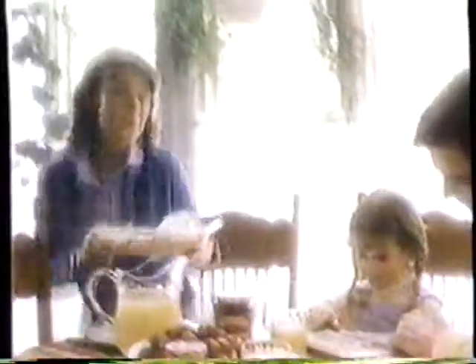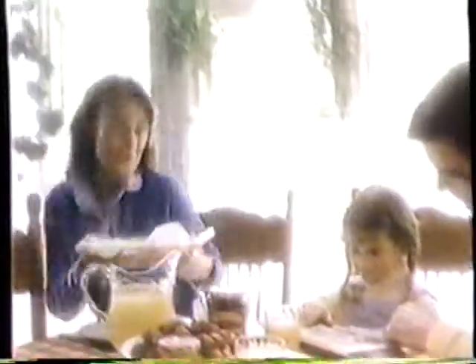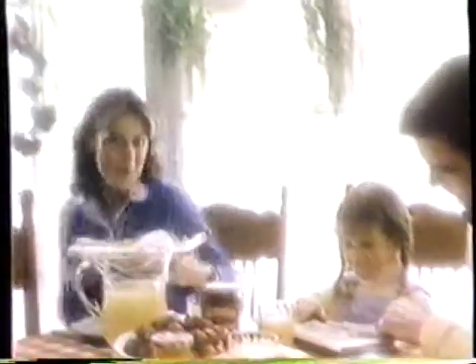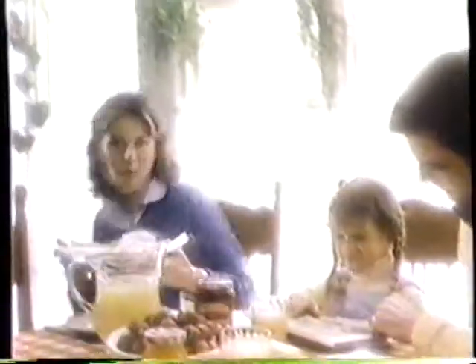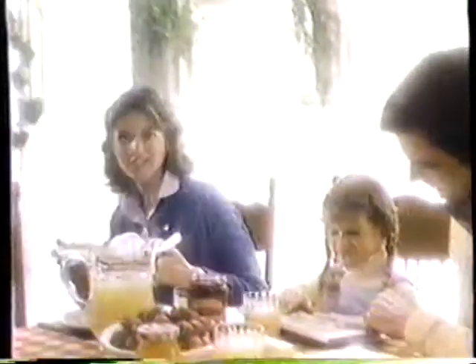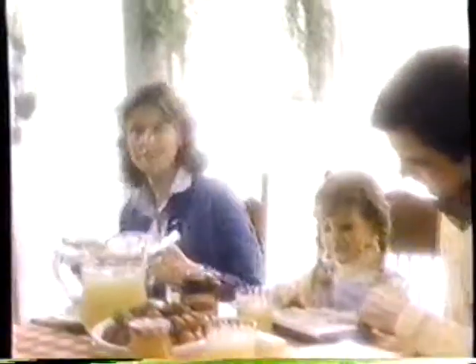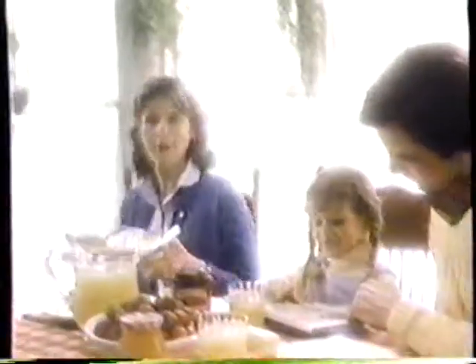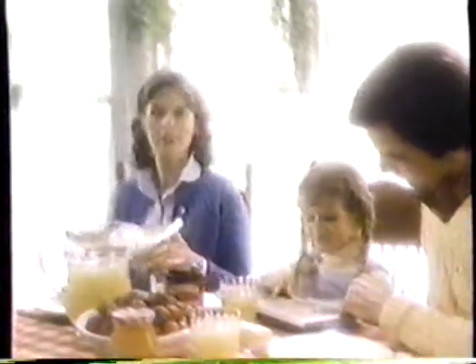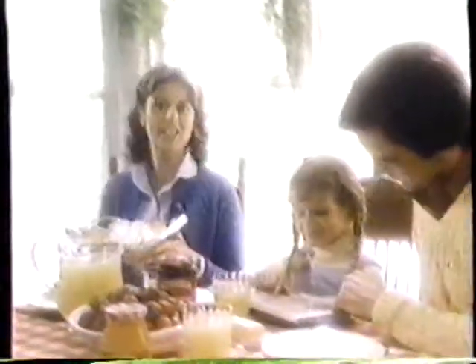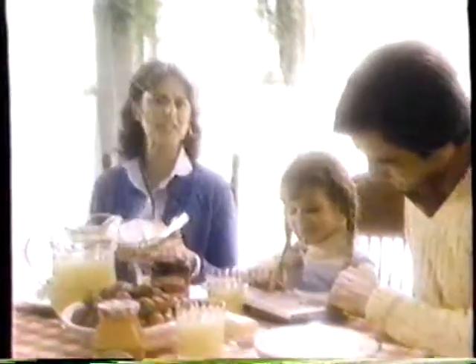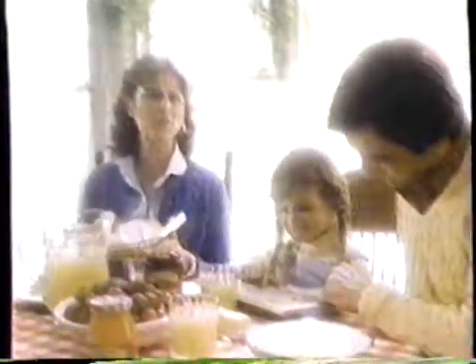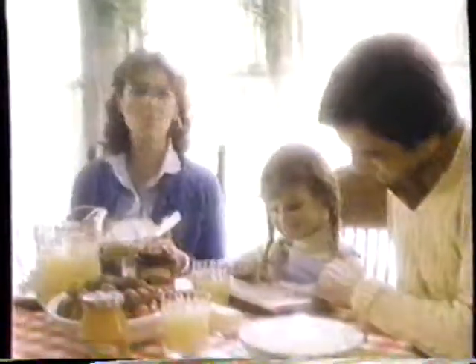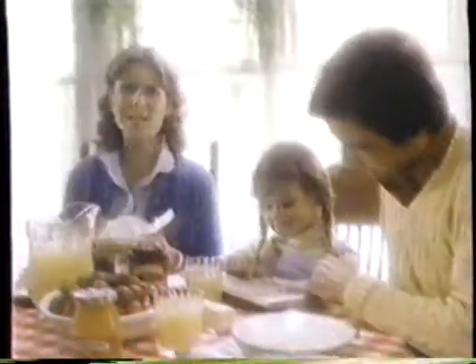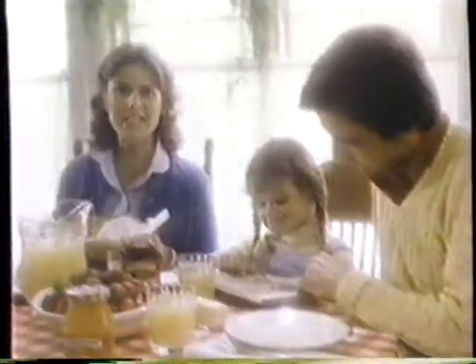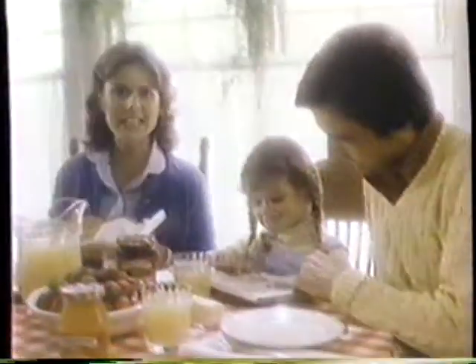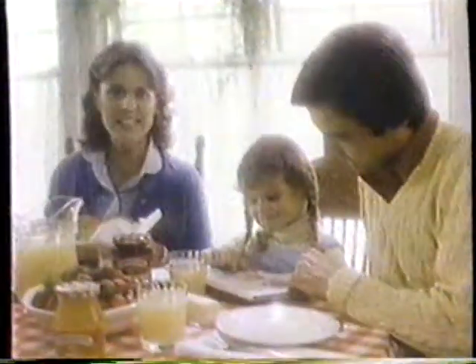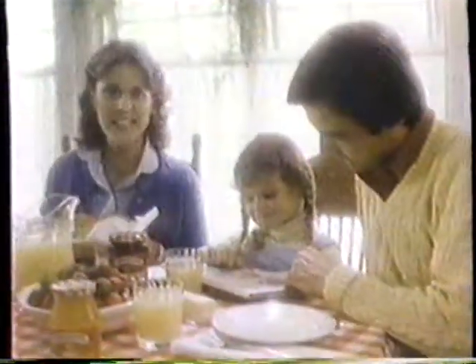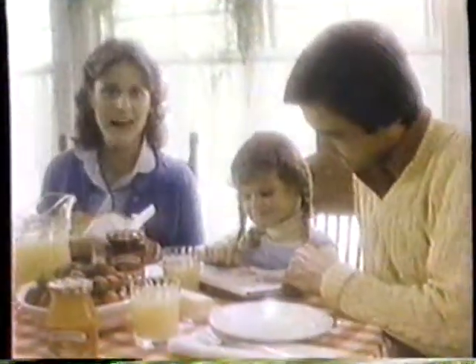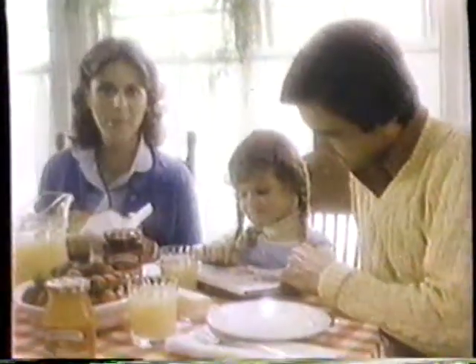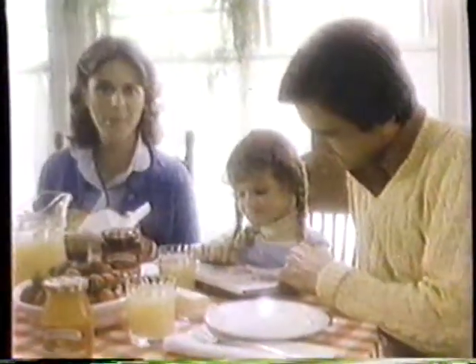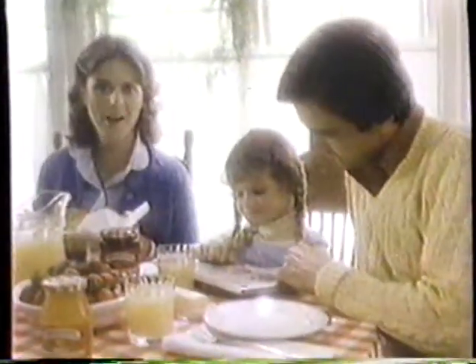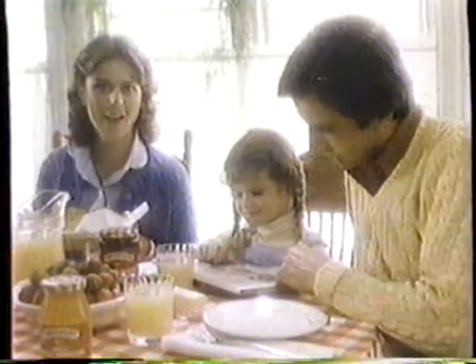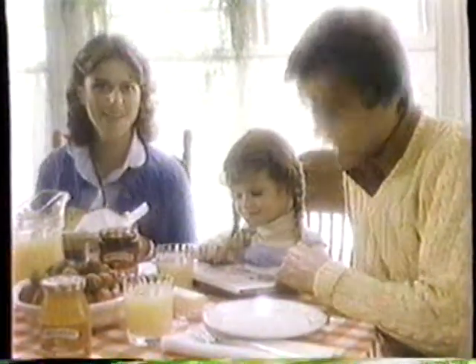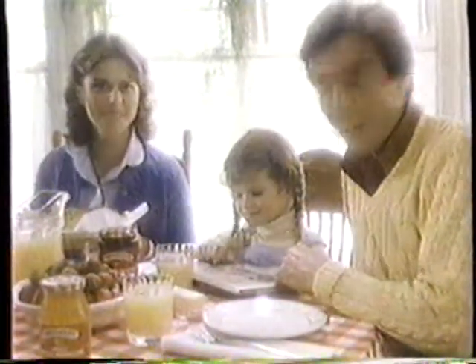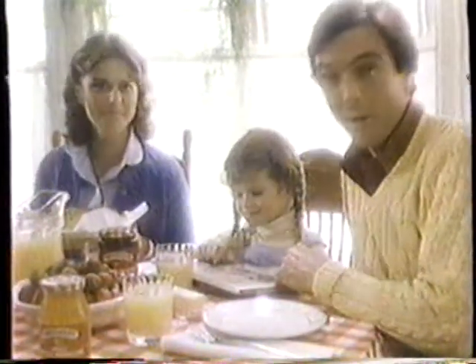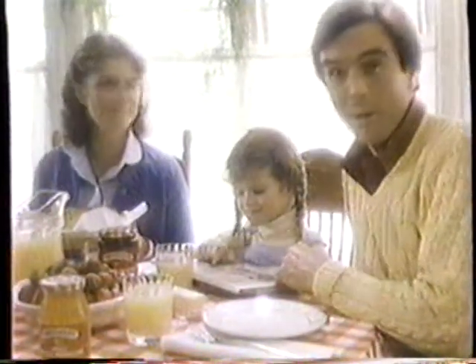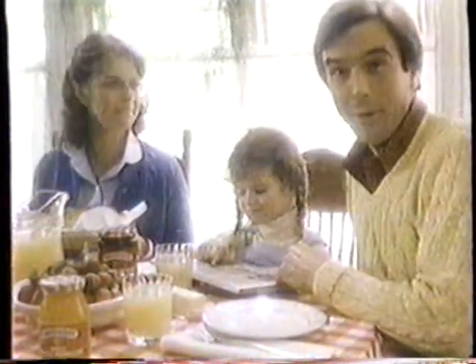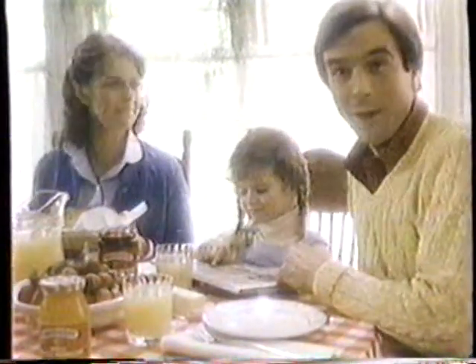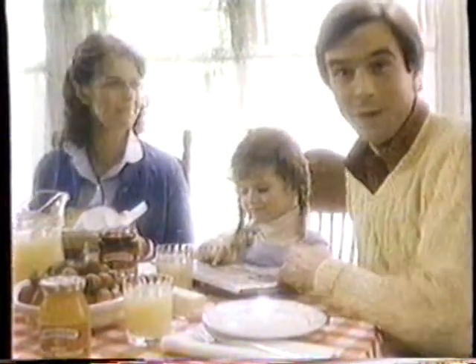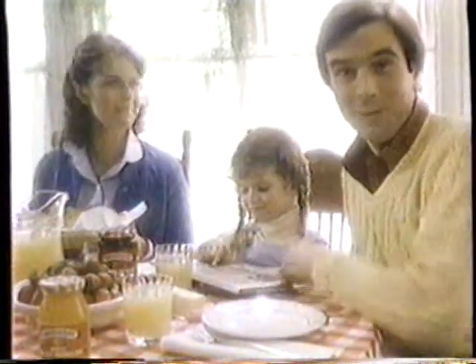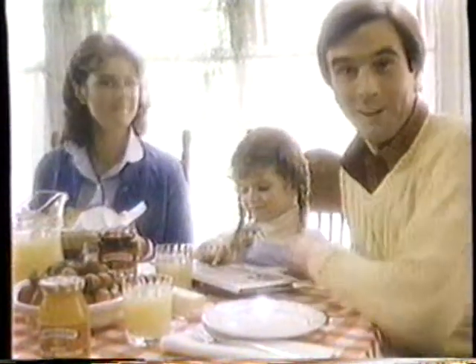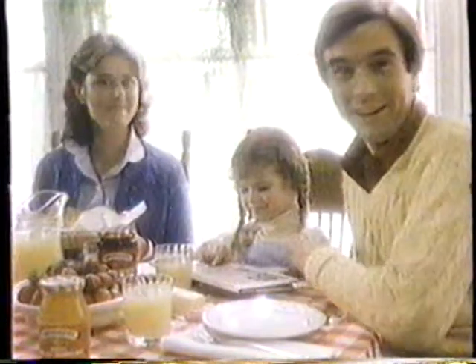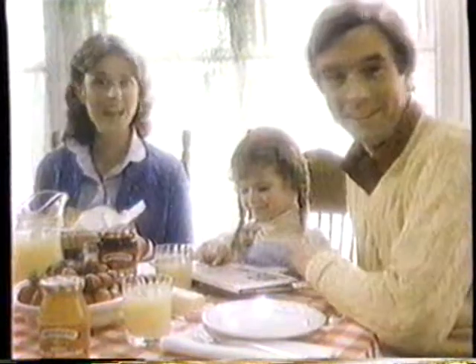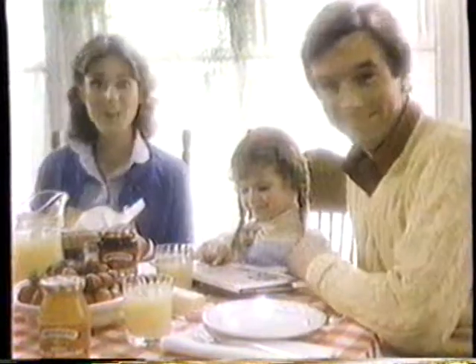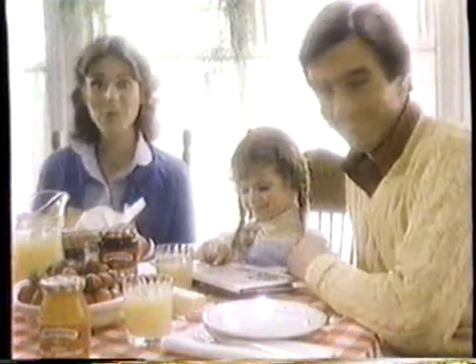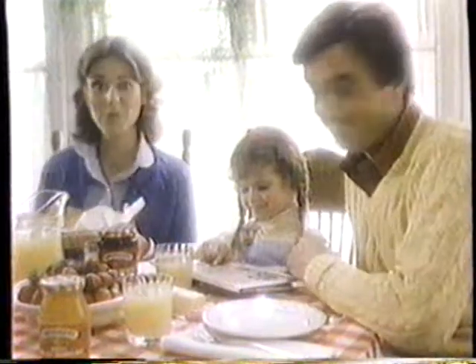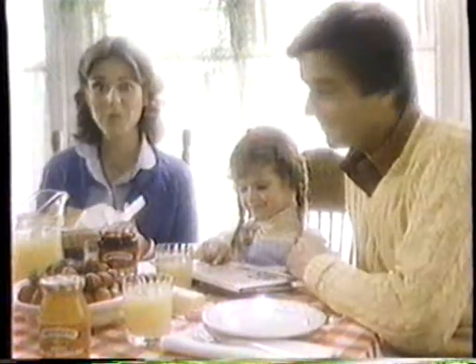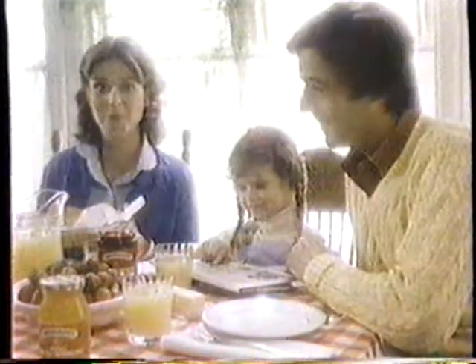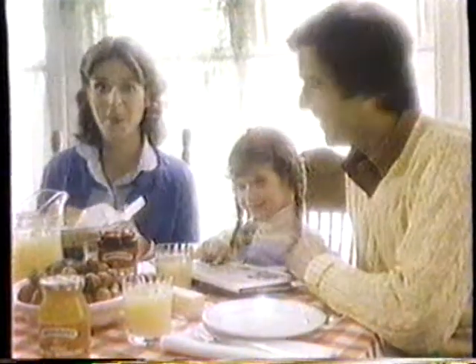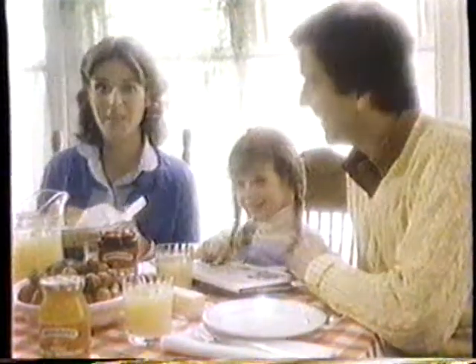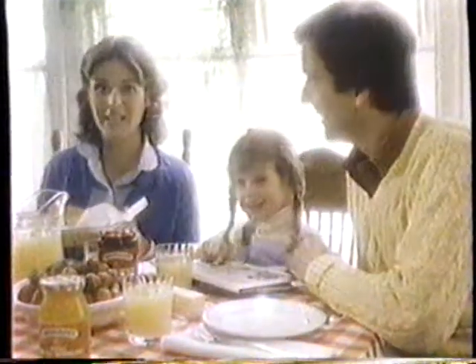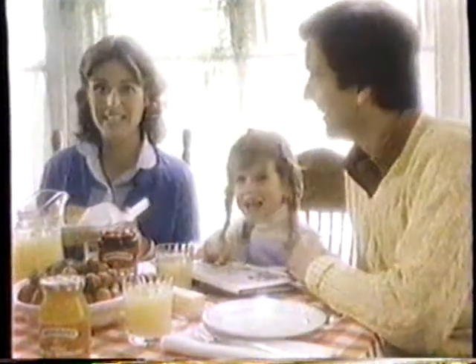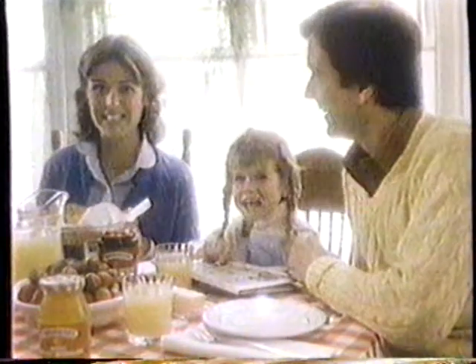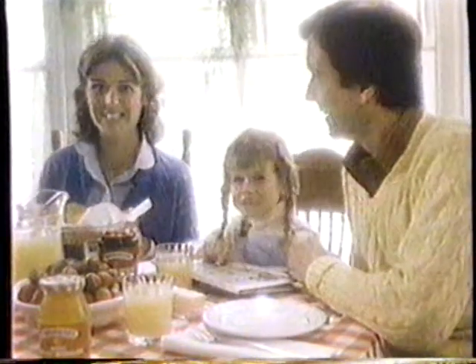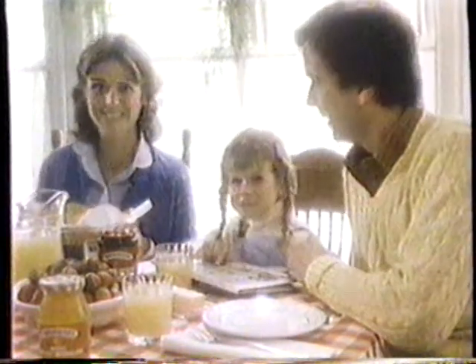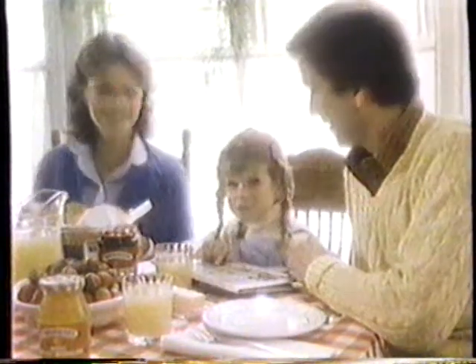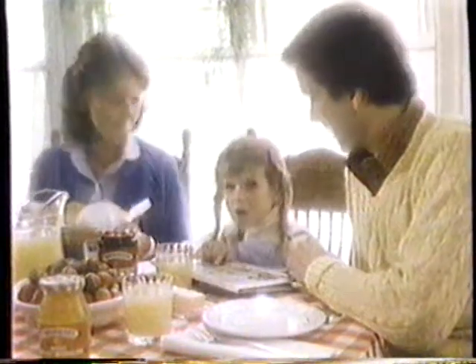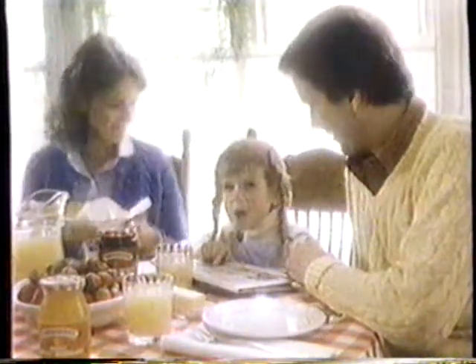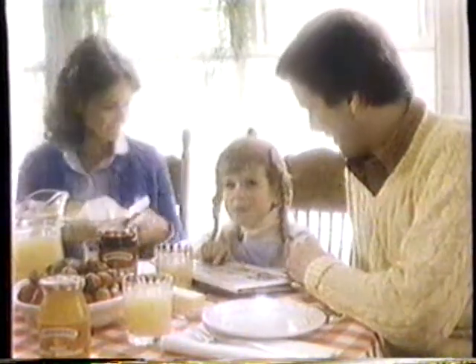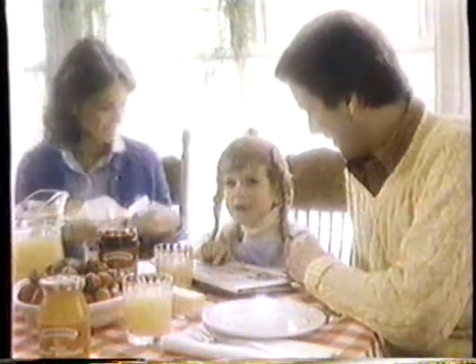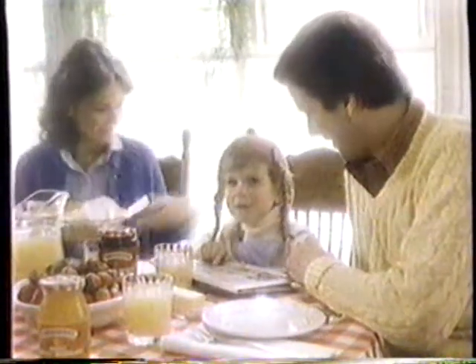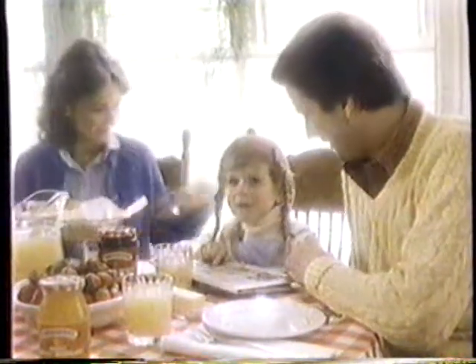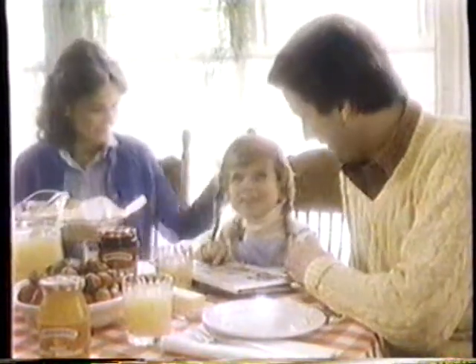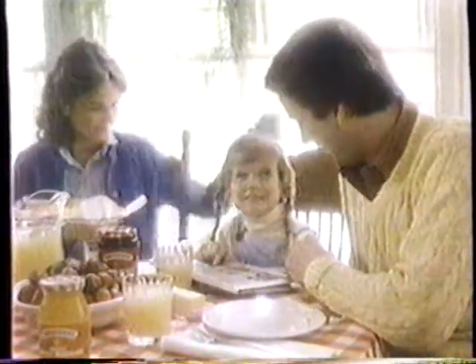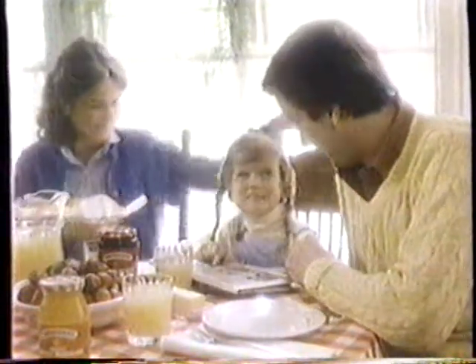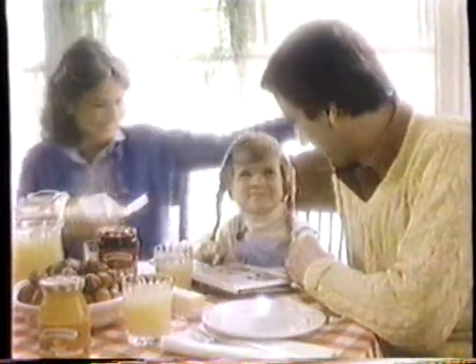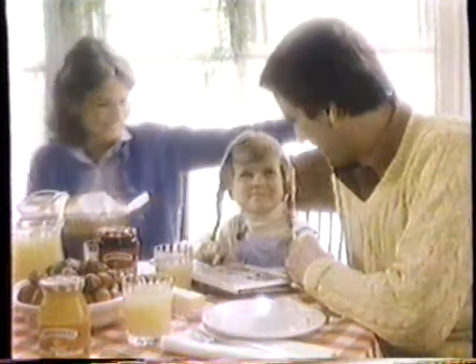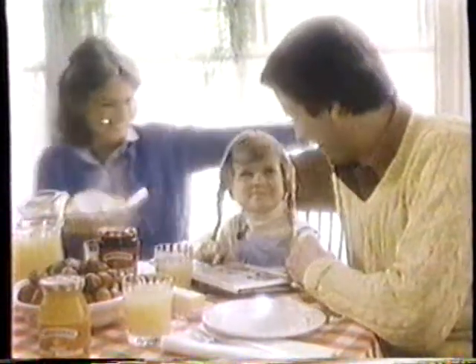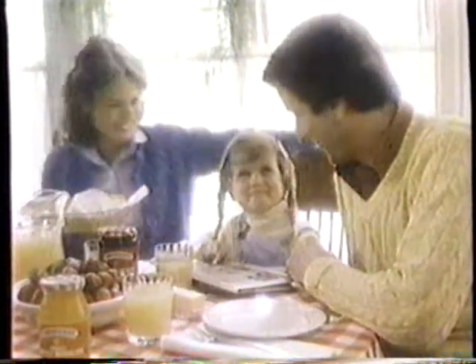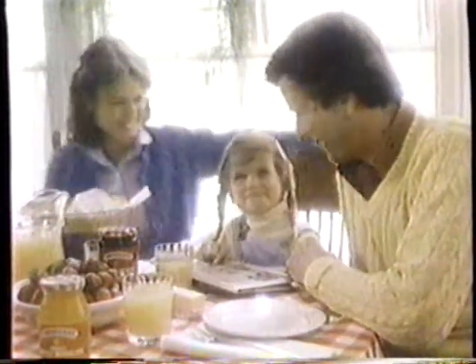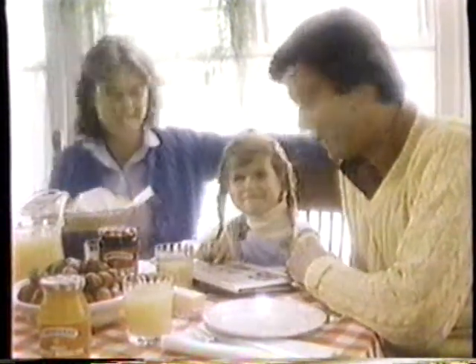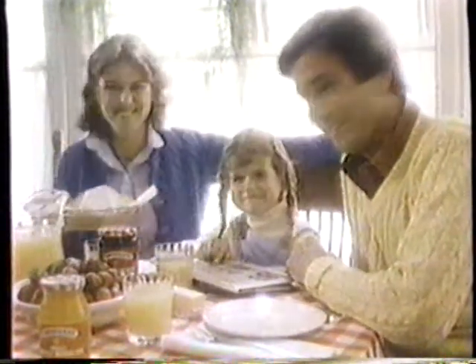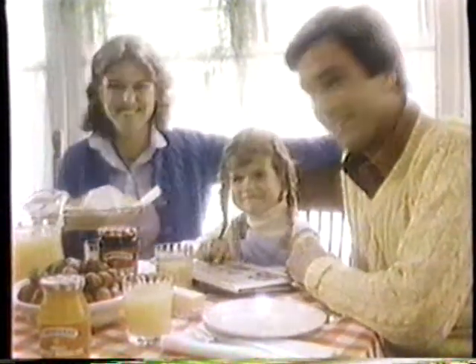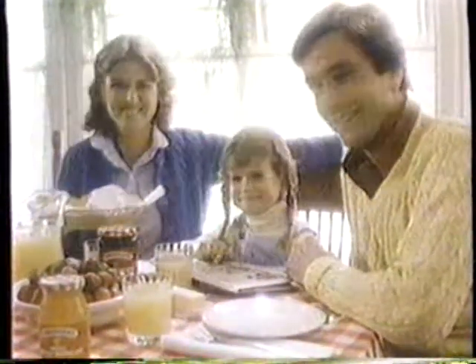Did you know Smucker's has great tasting apricots? And red raspberry. And orange marmalade. And strawberry. Naturally!